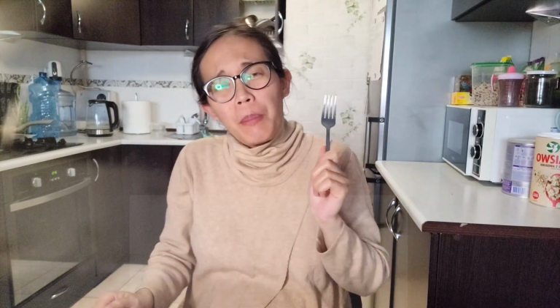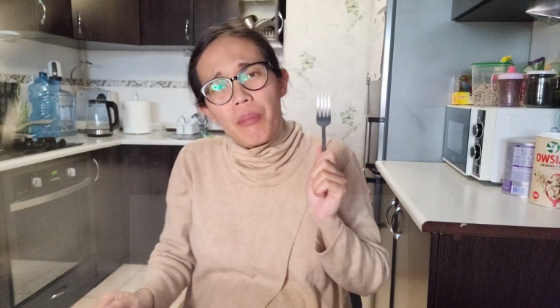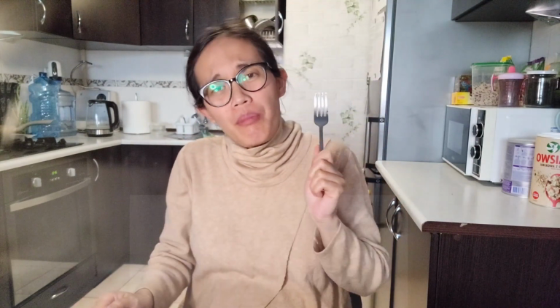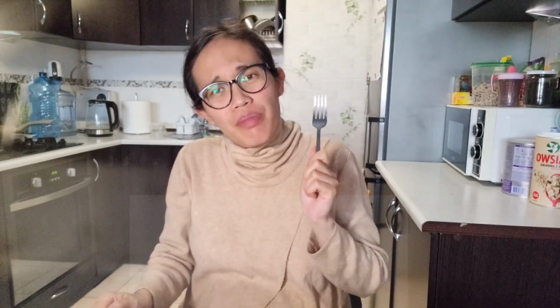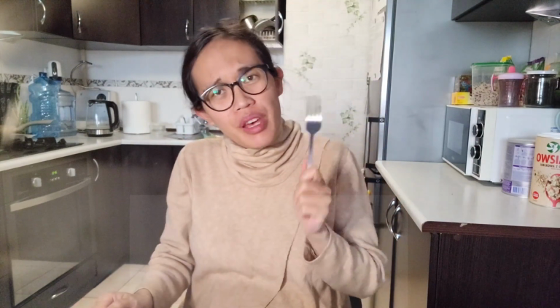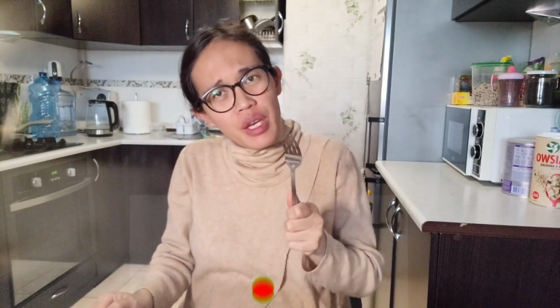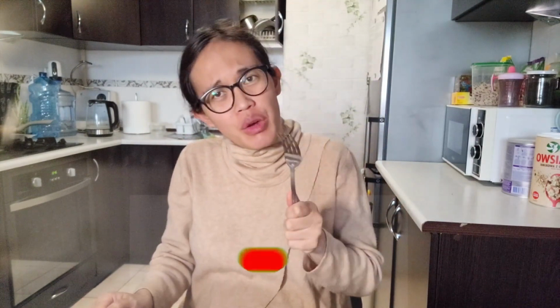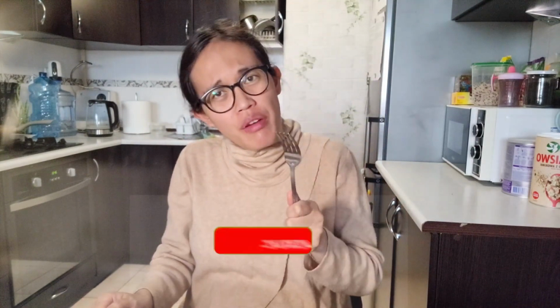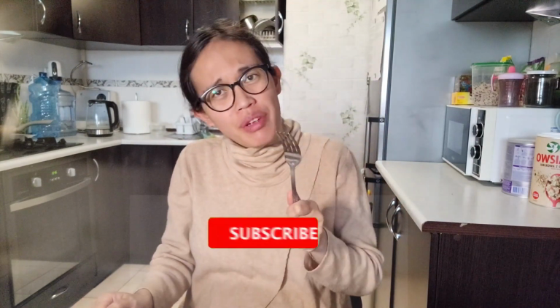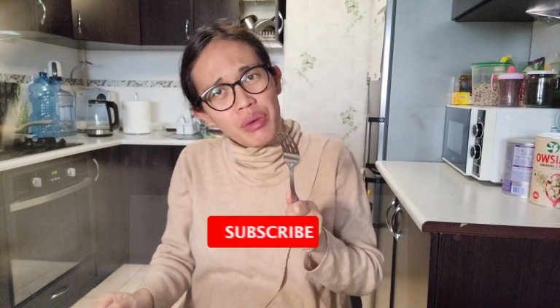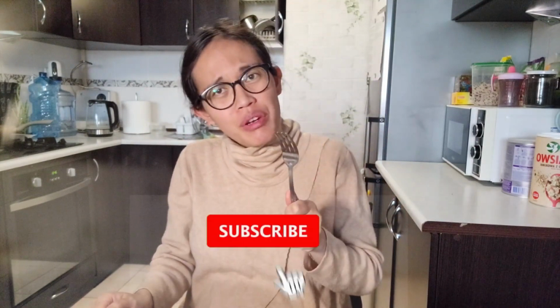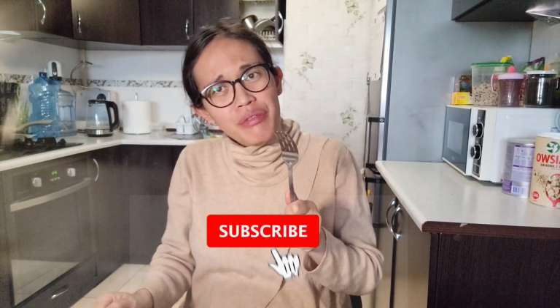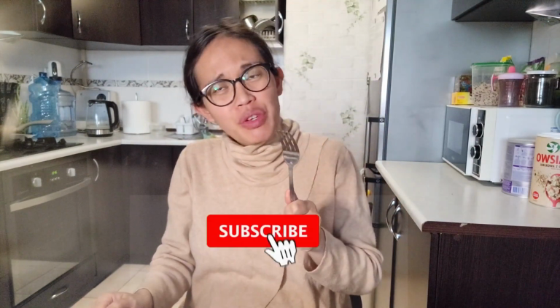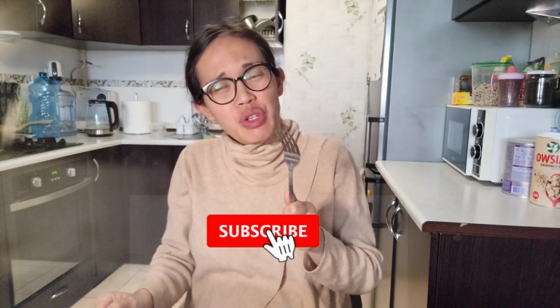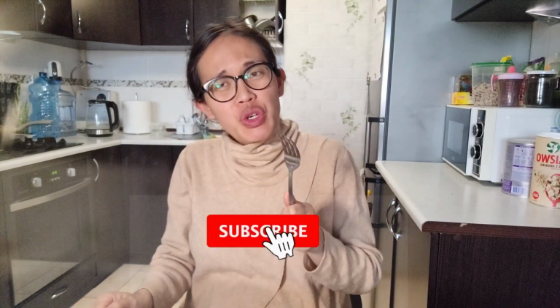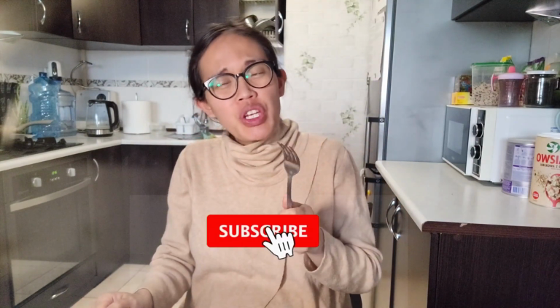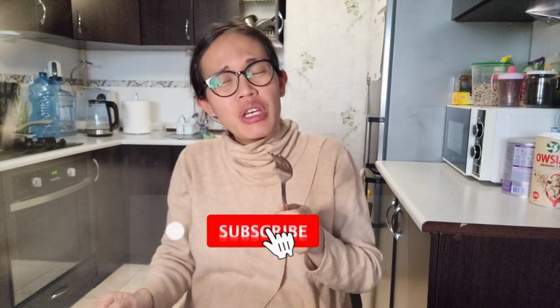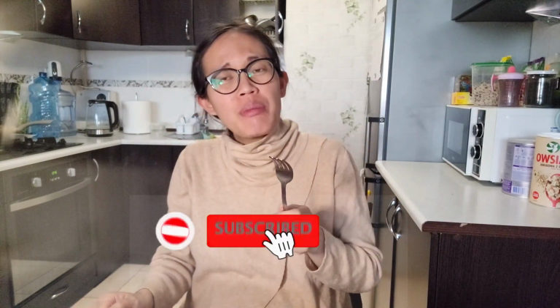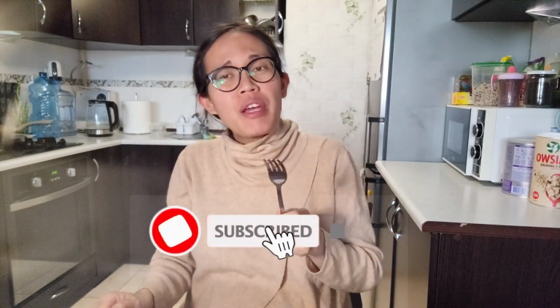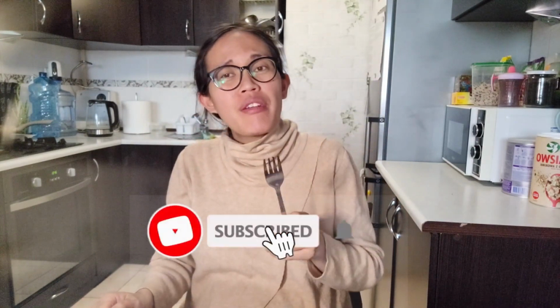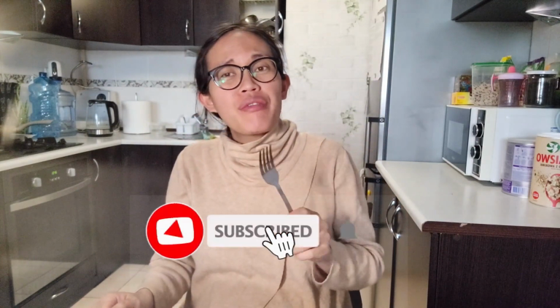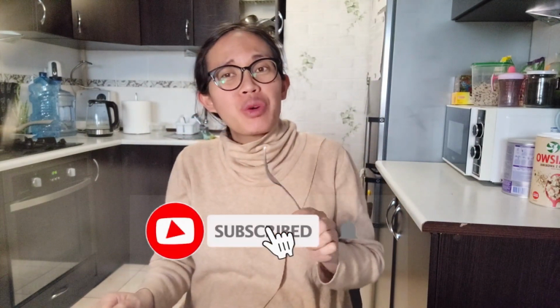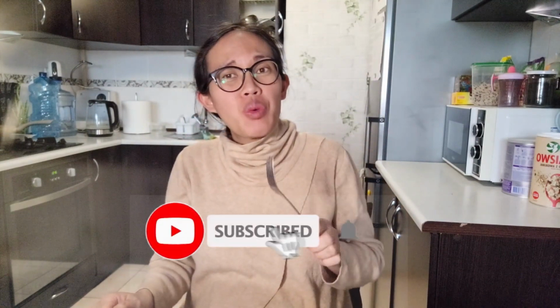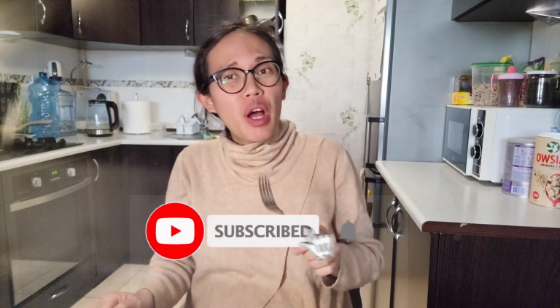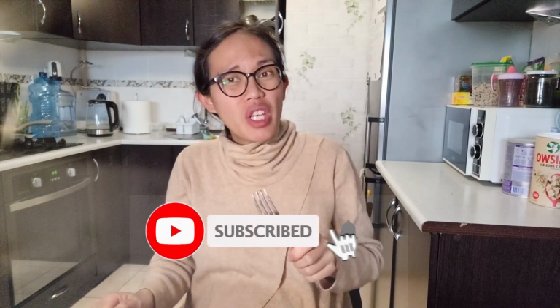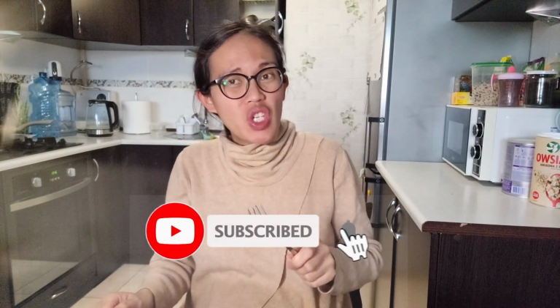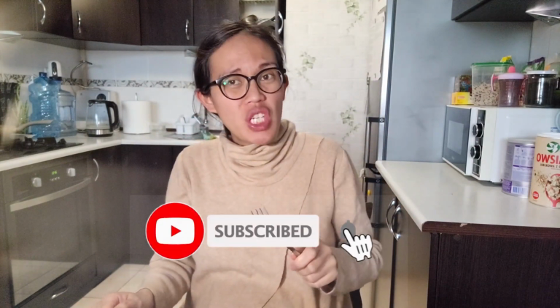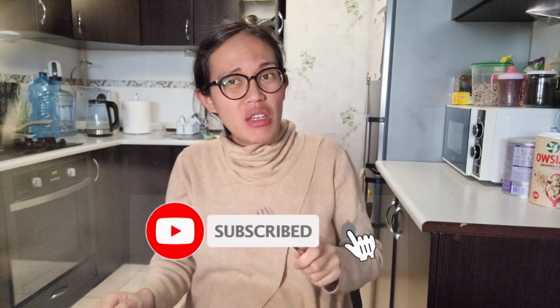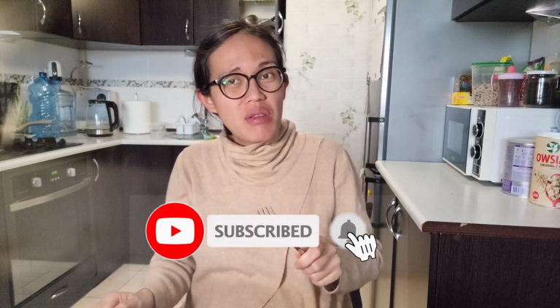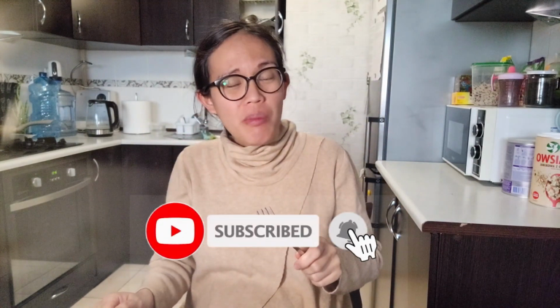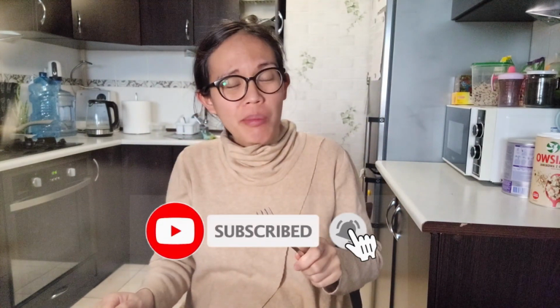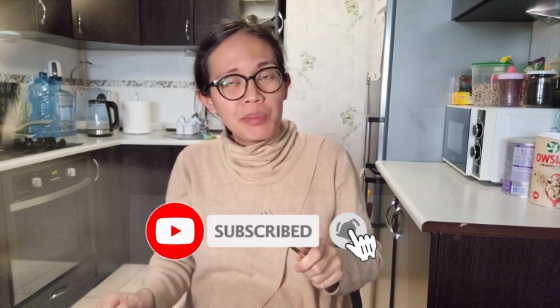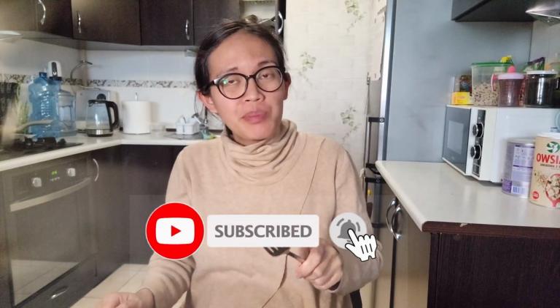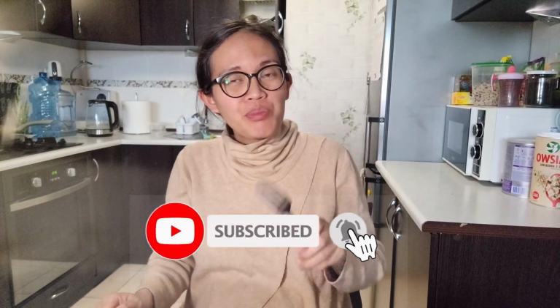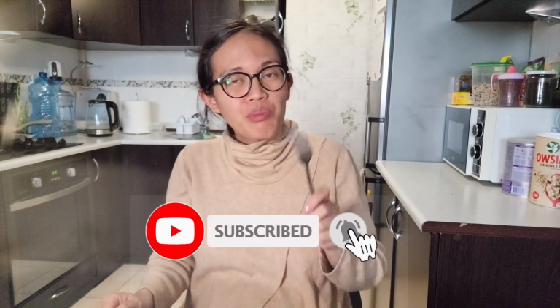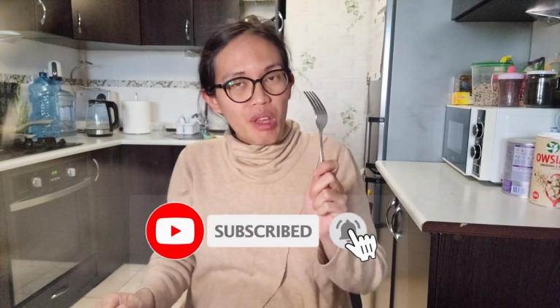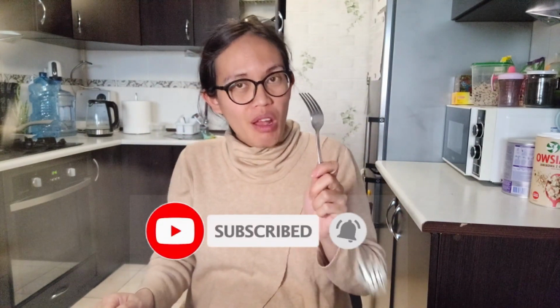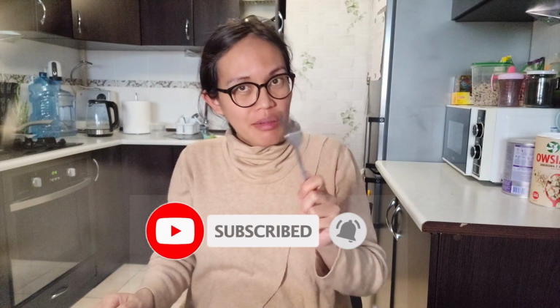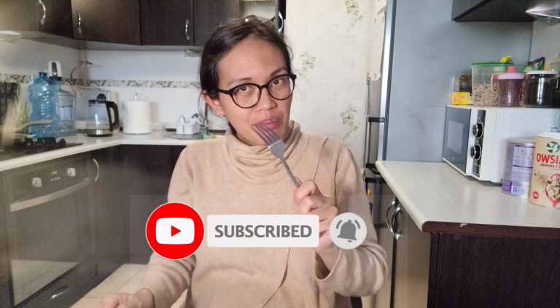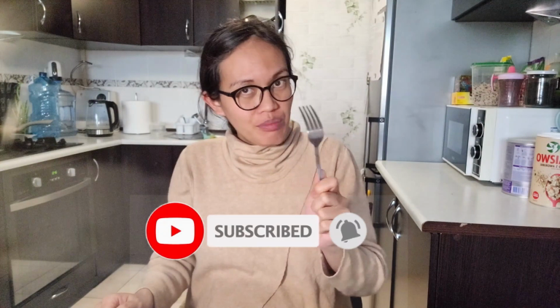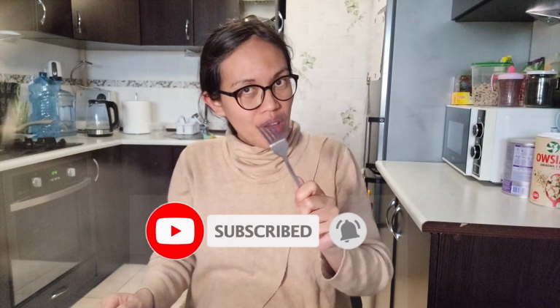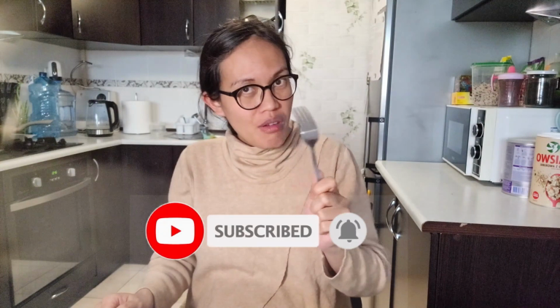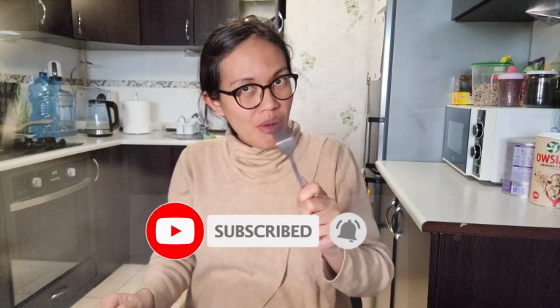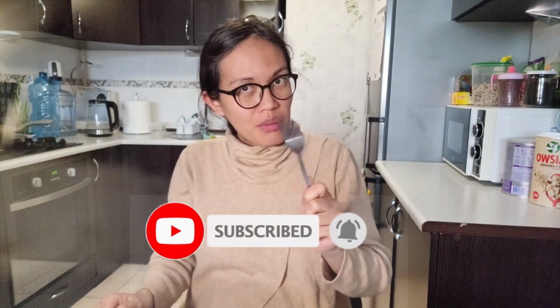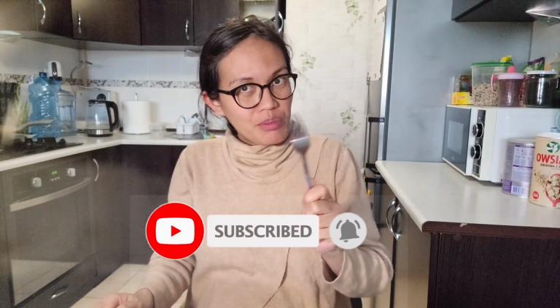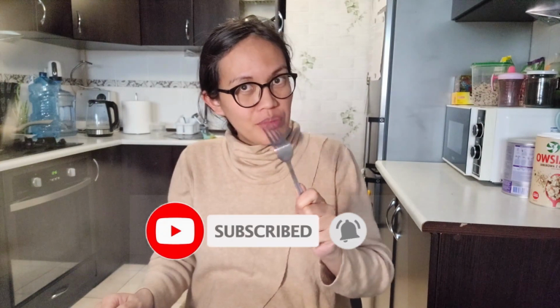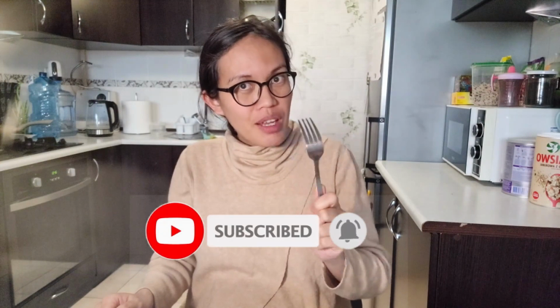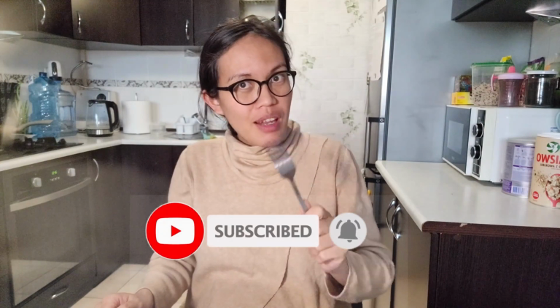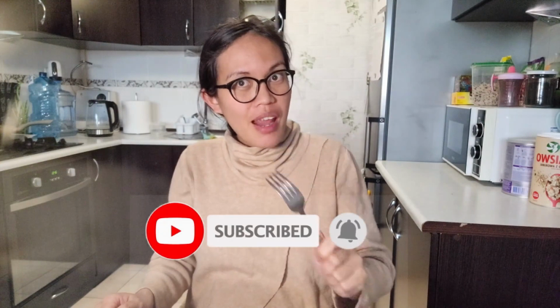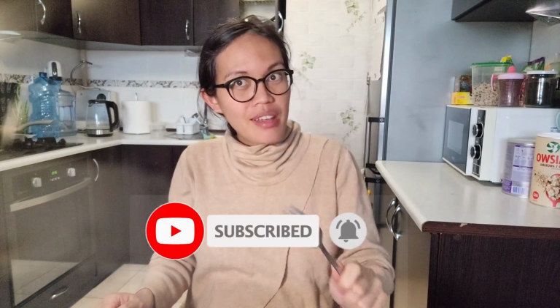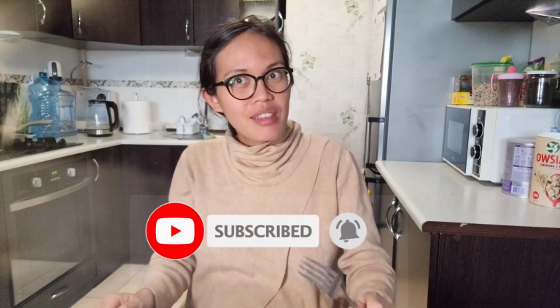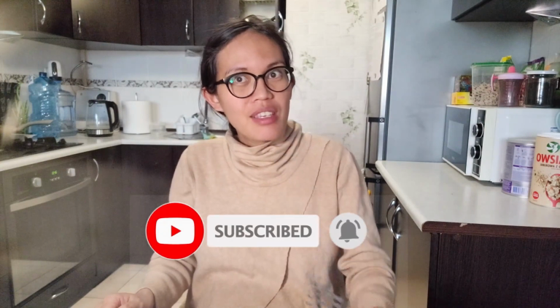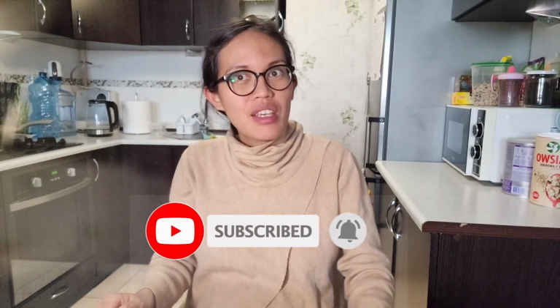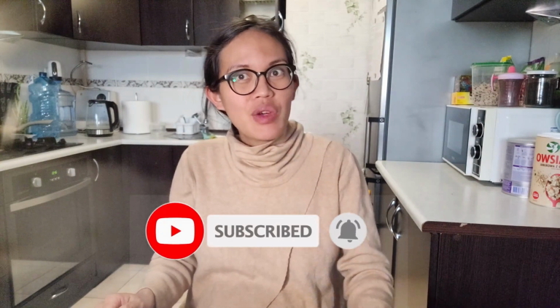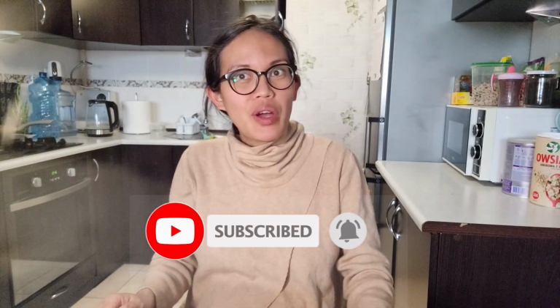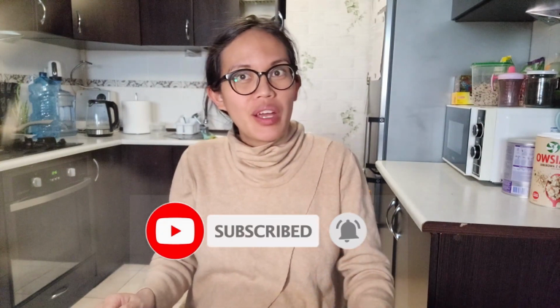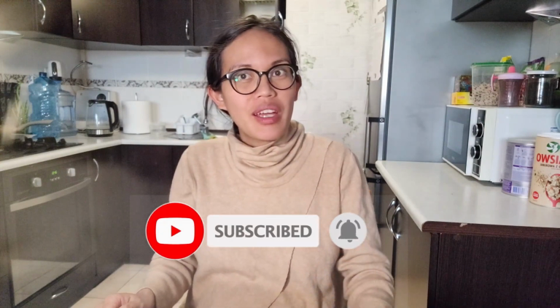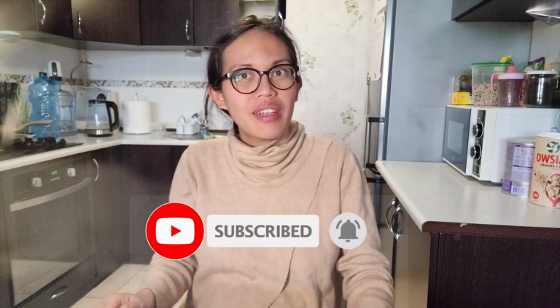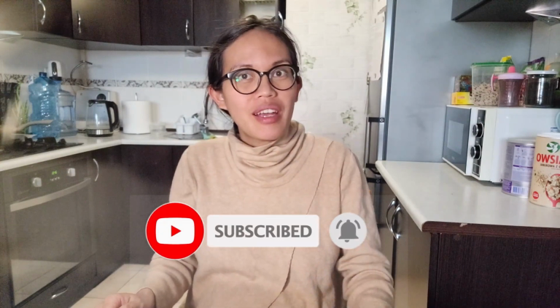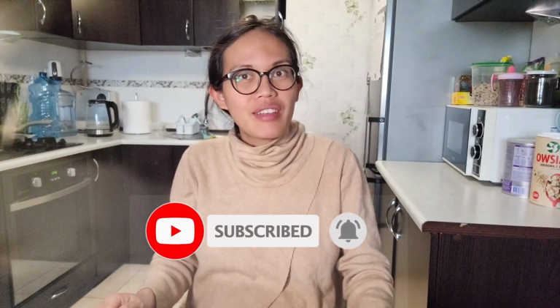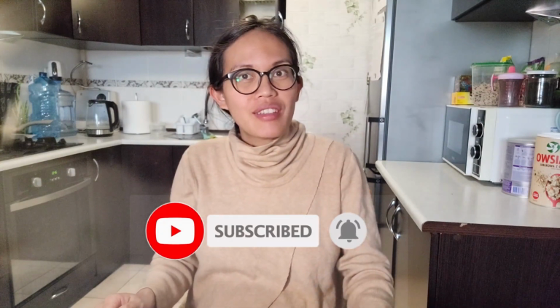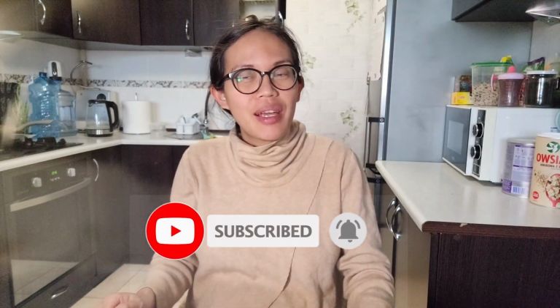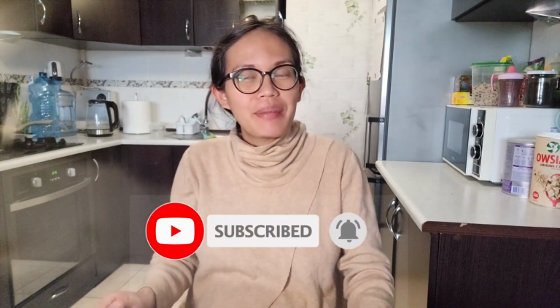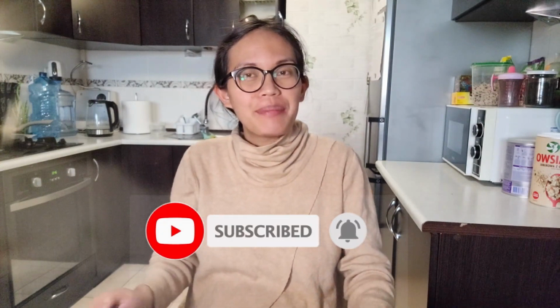Thank you everyone for joining me and for watching. See you again next time!